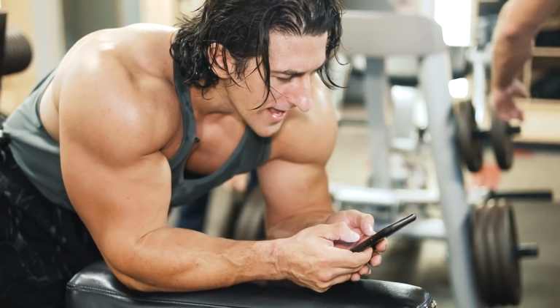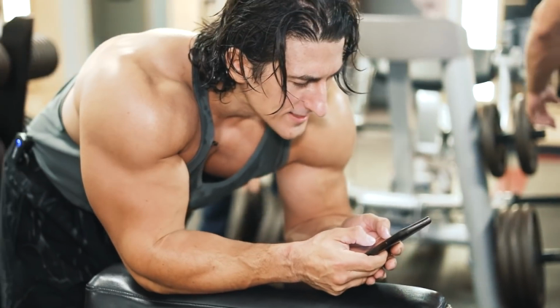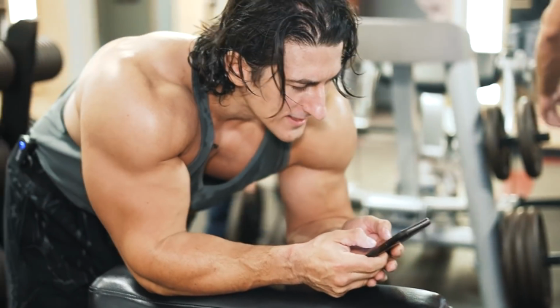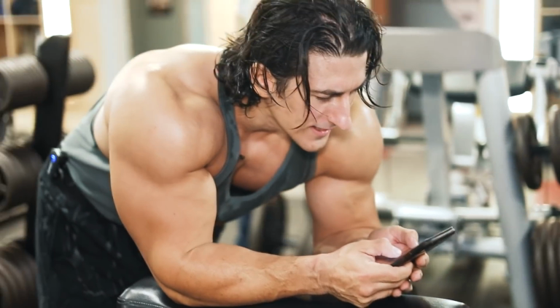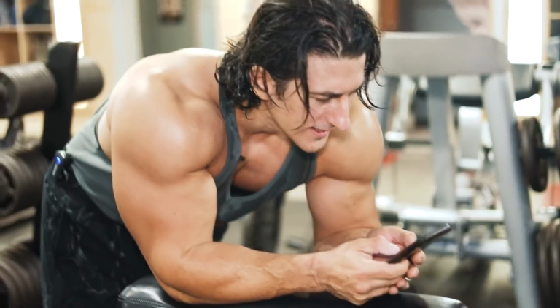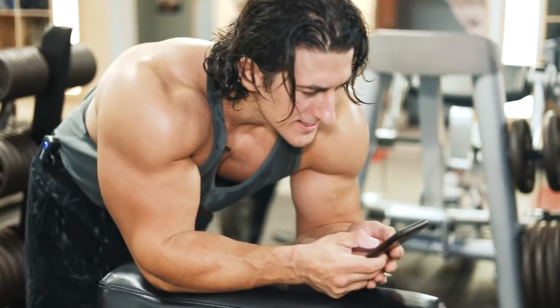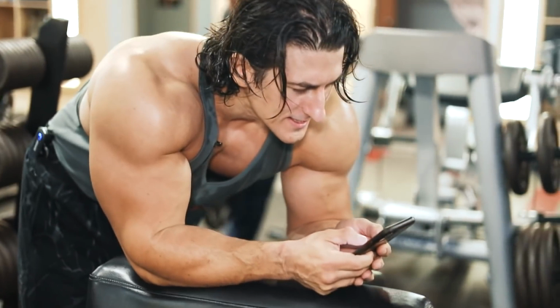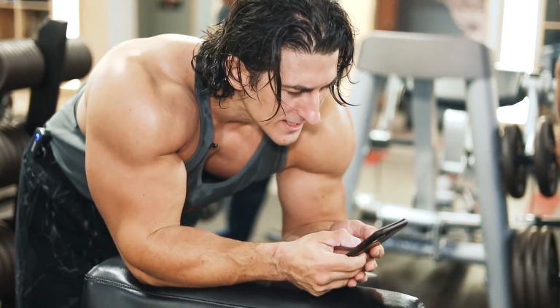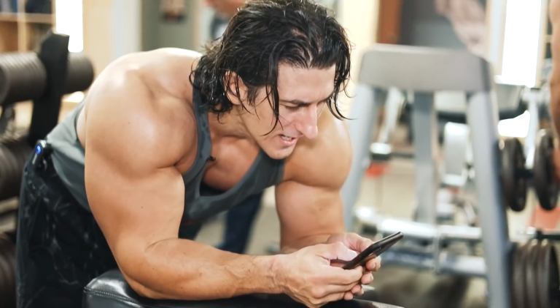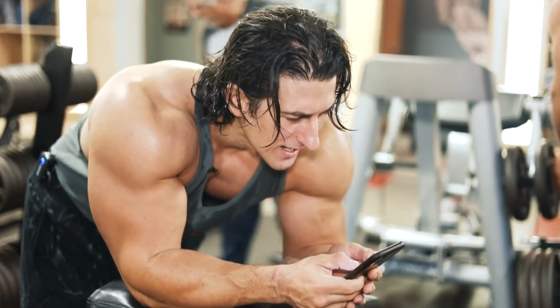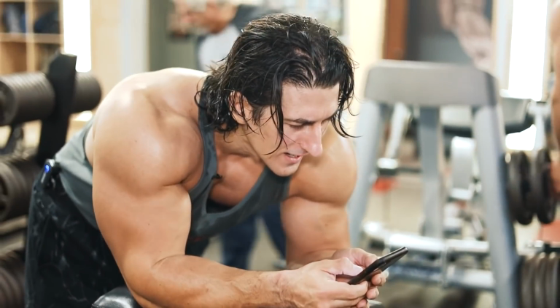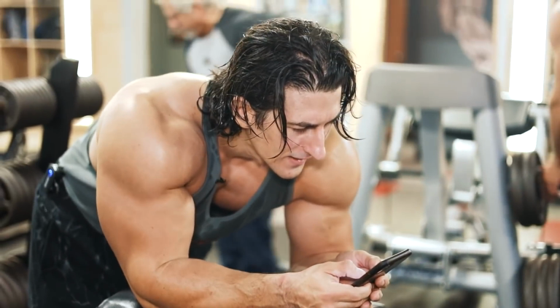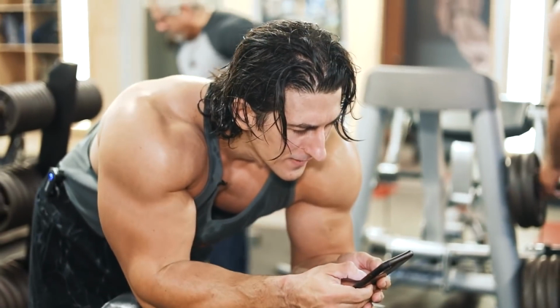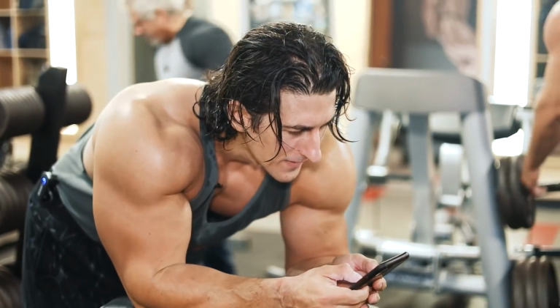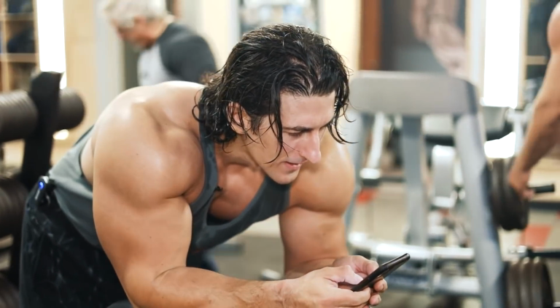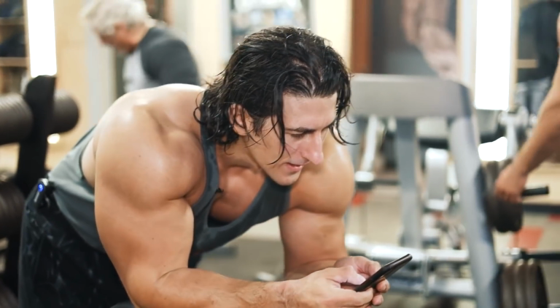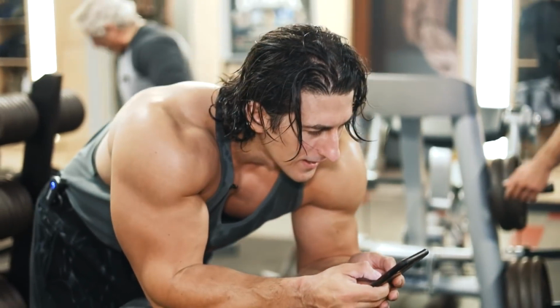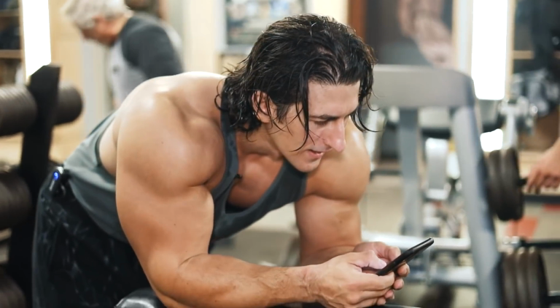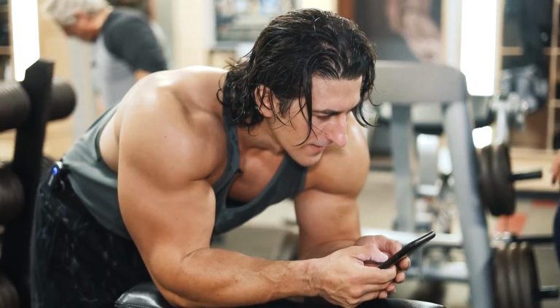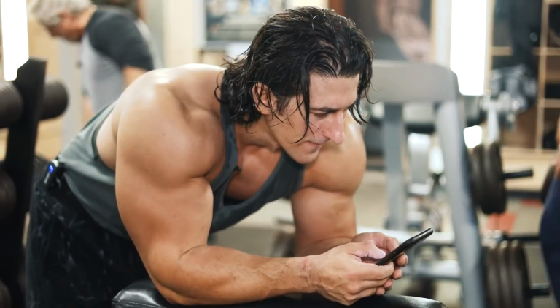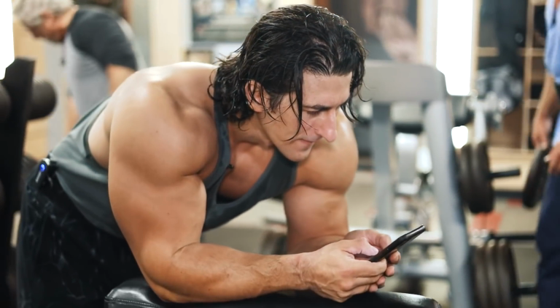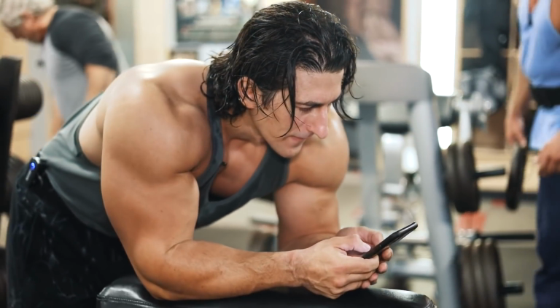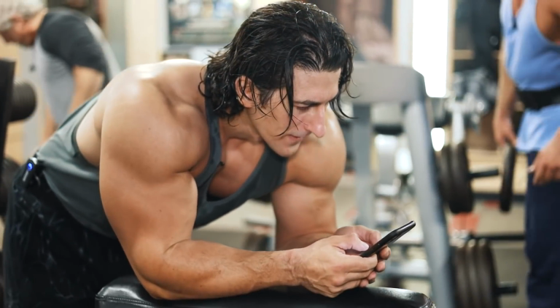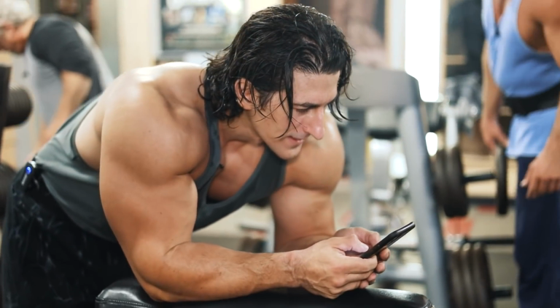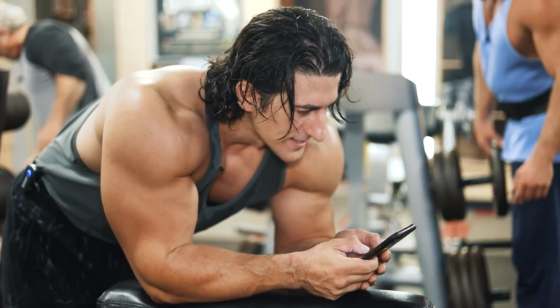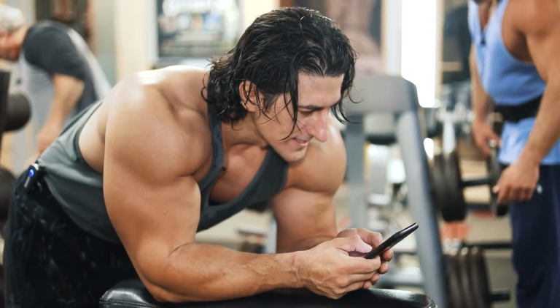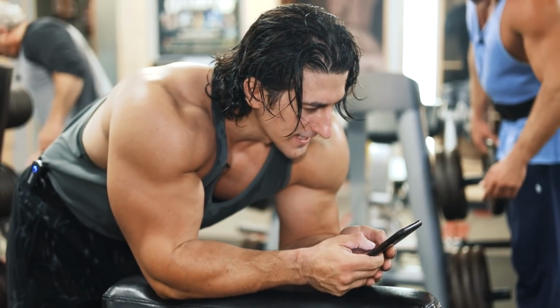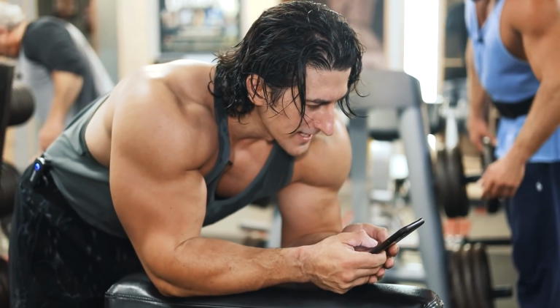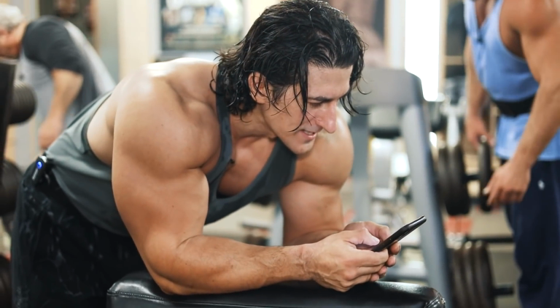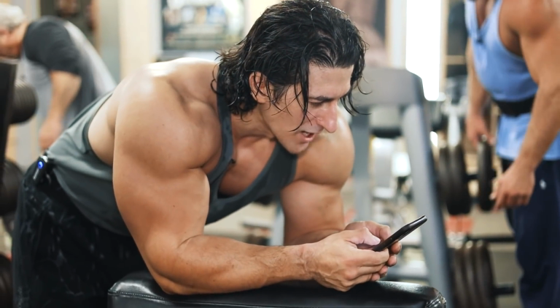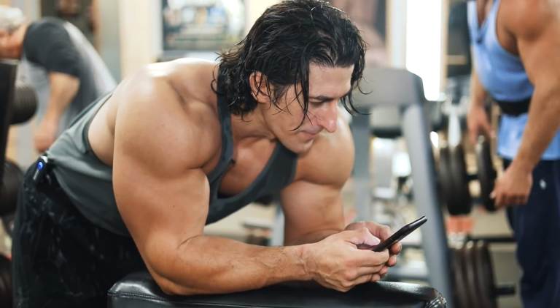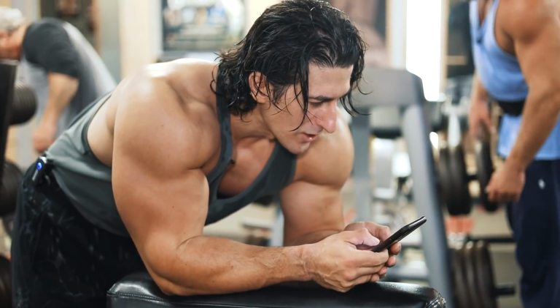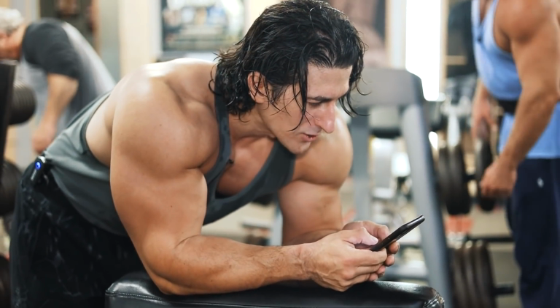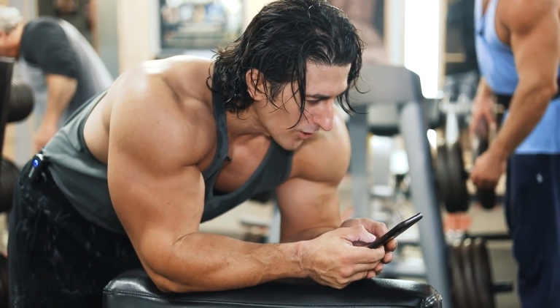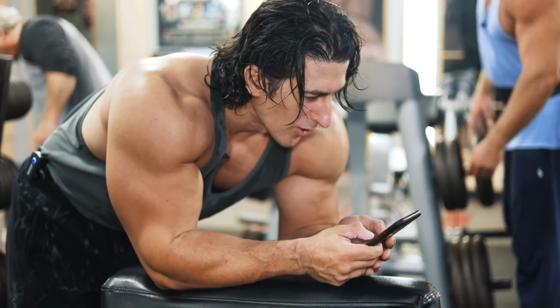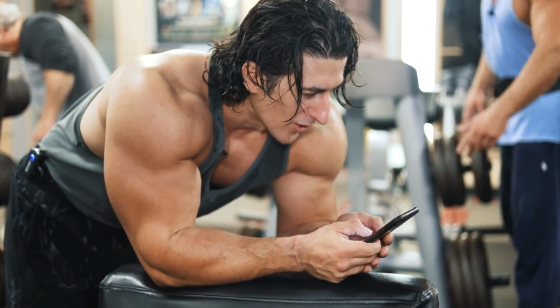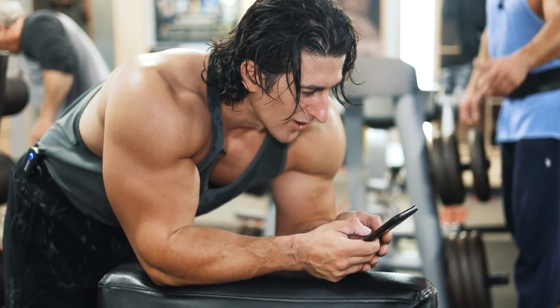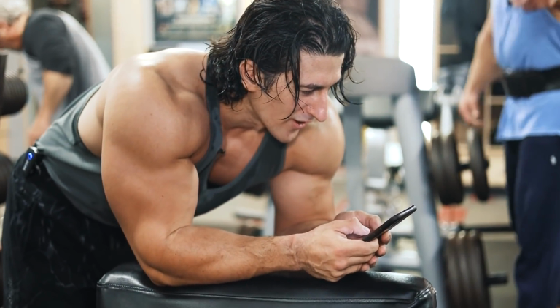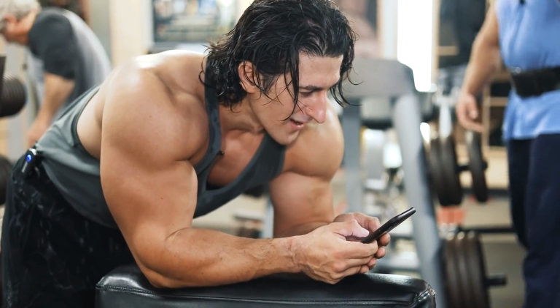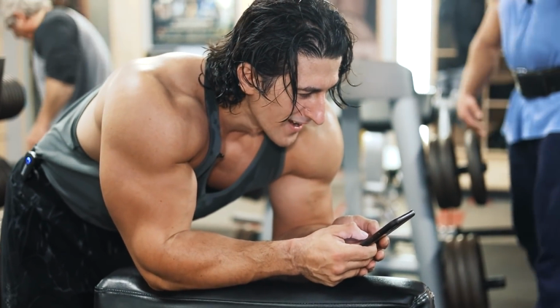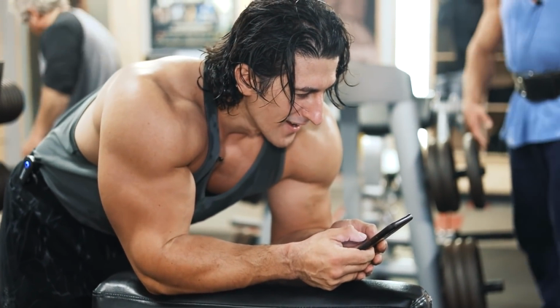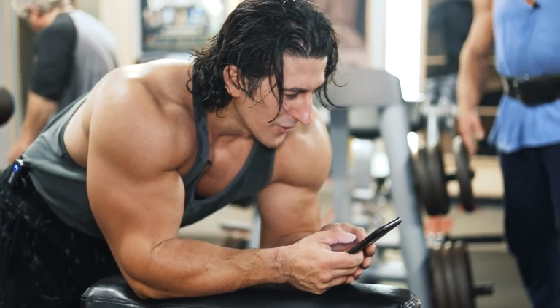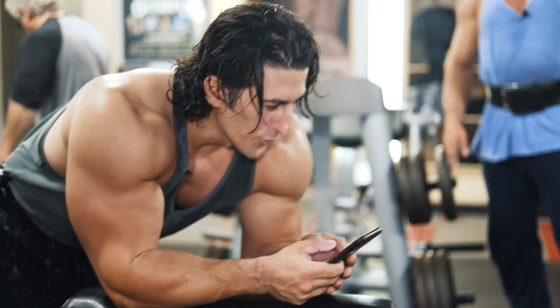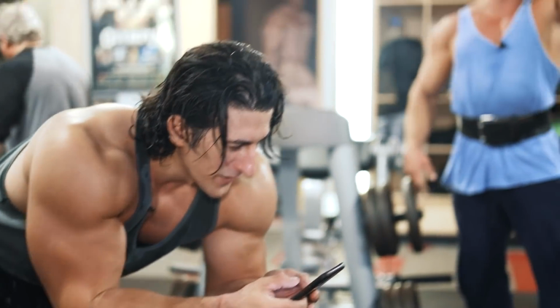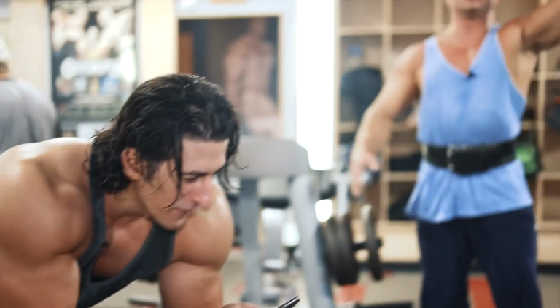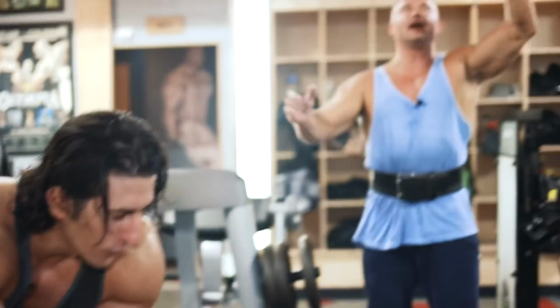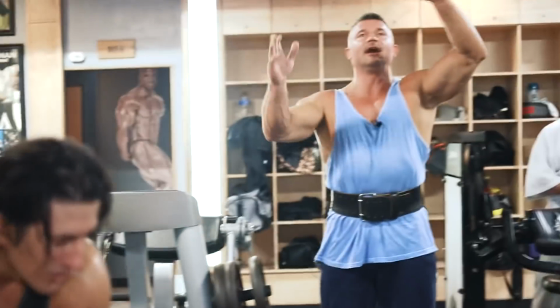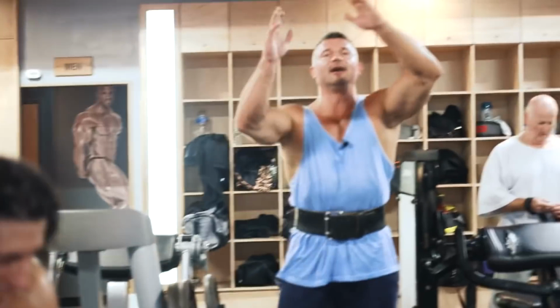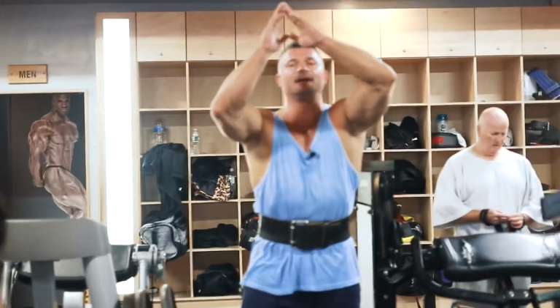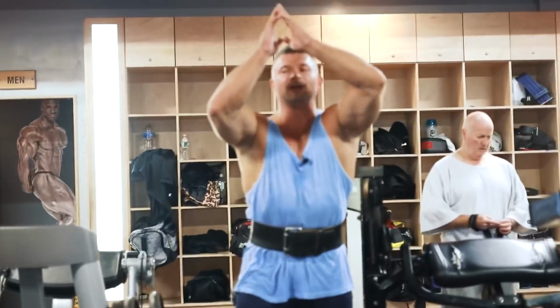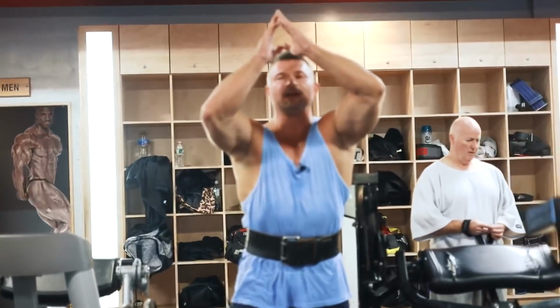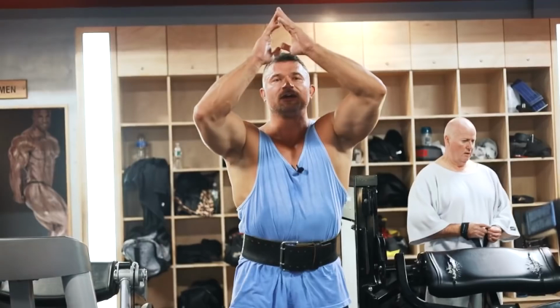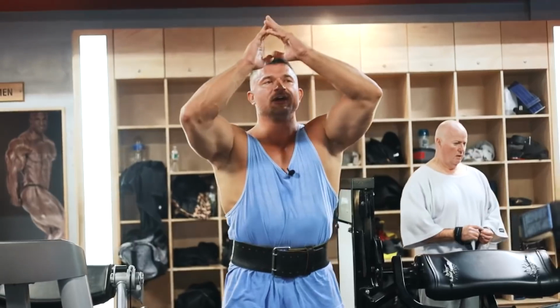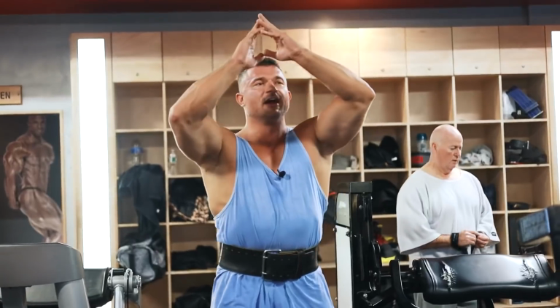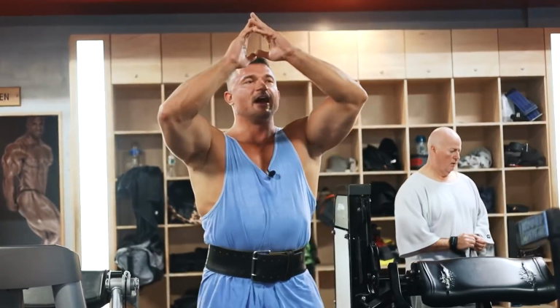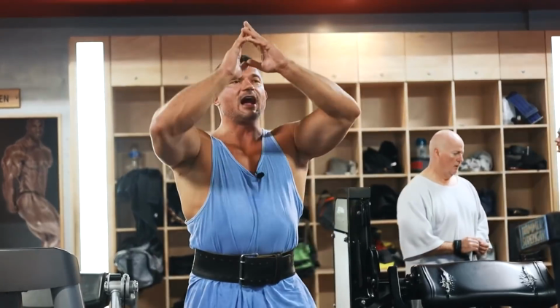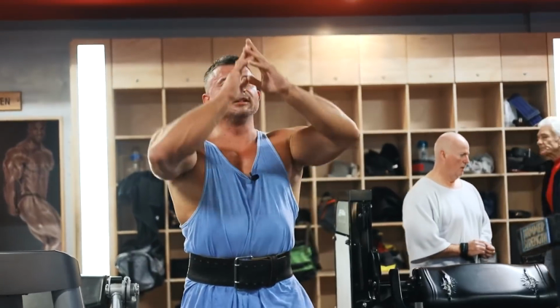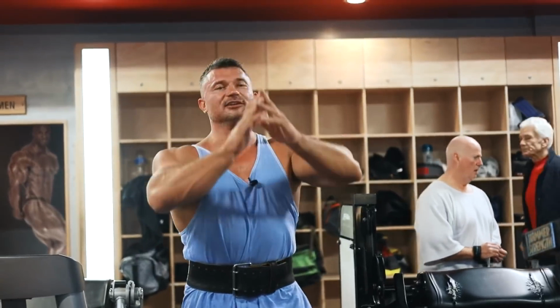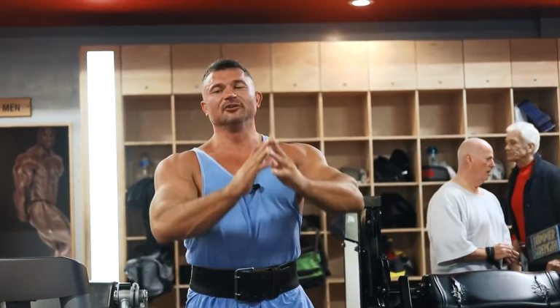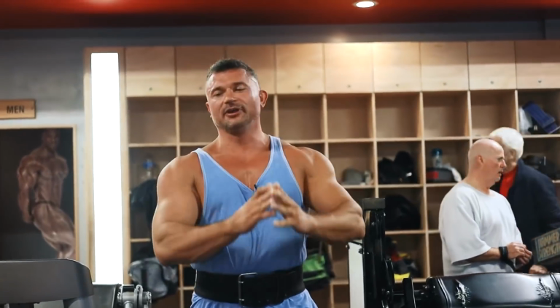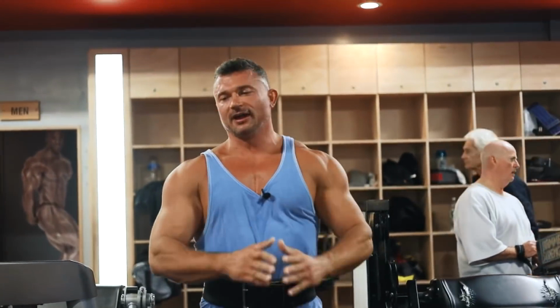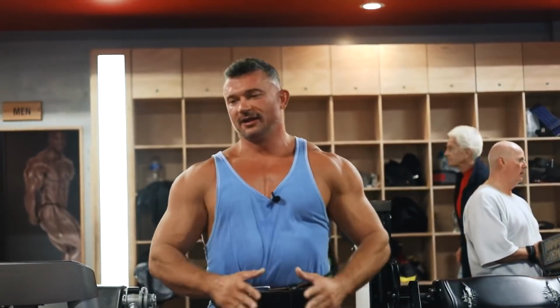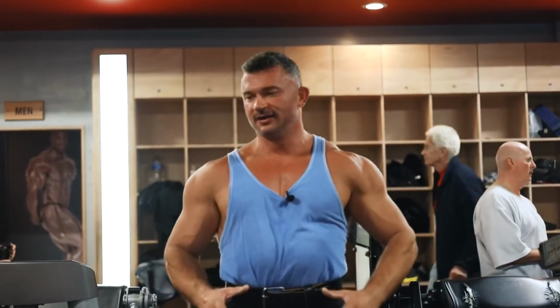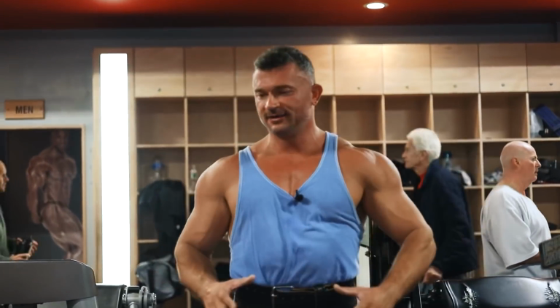Next is seated dumbbell curl — three to four sets for eight to ten reps.